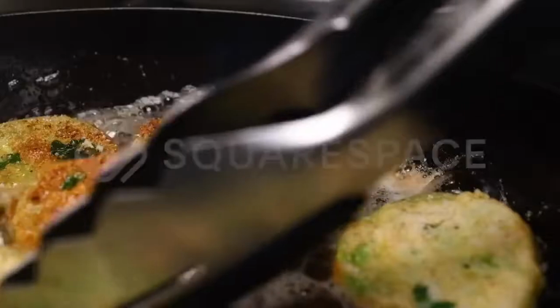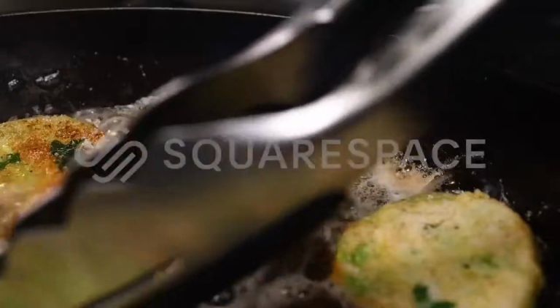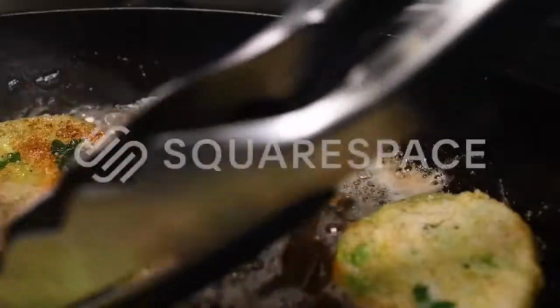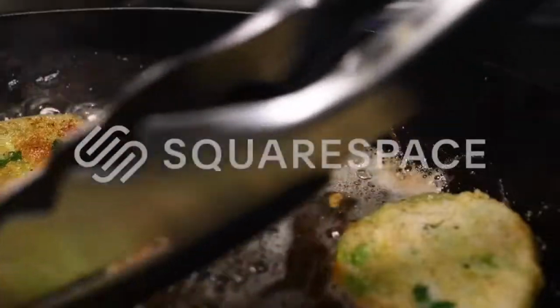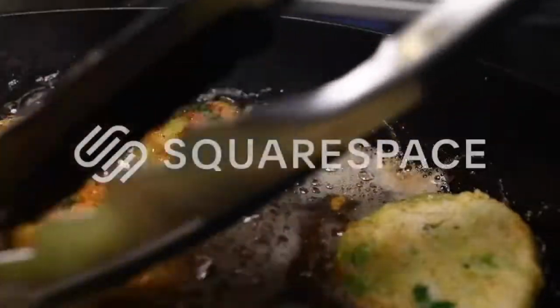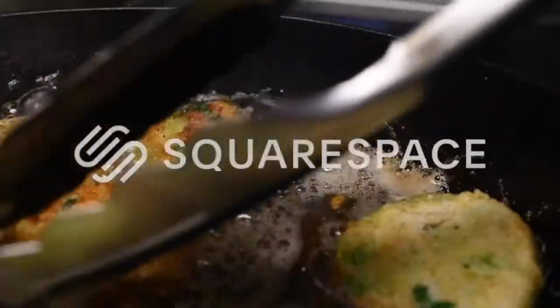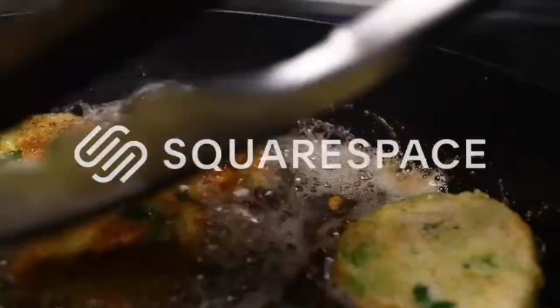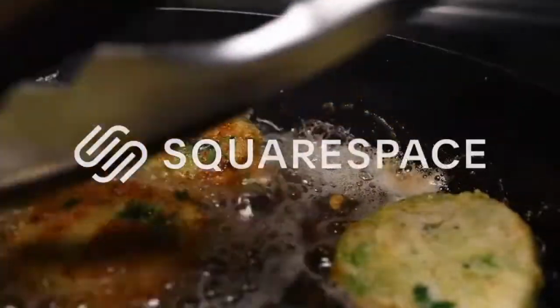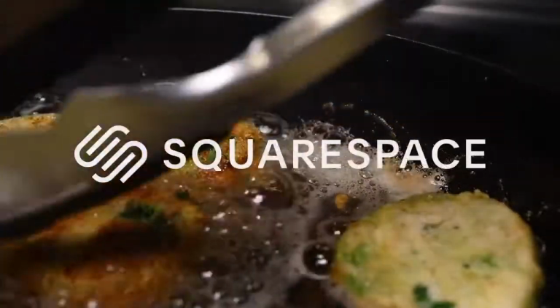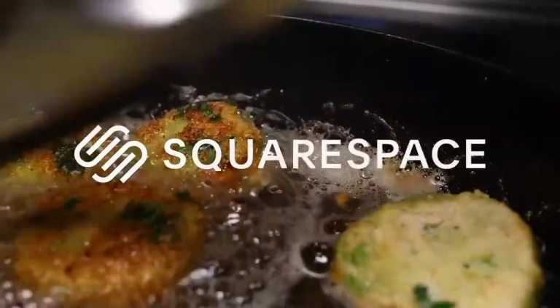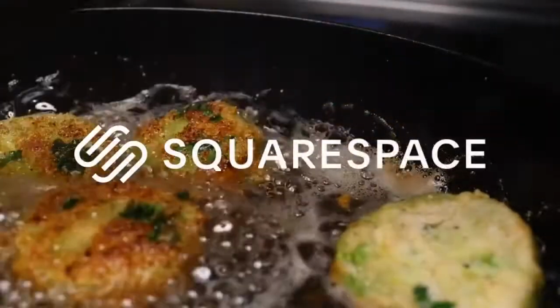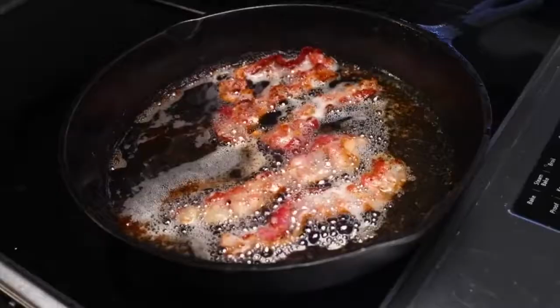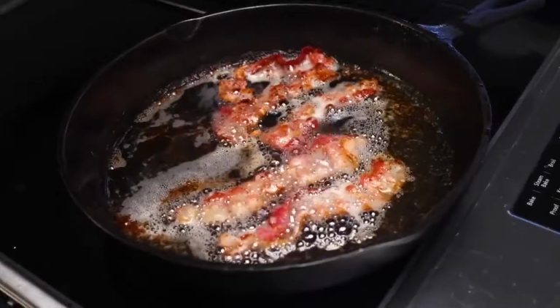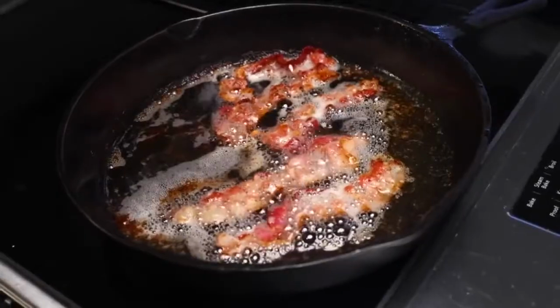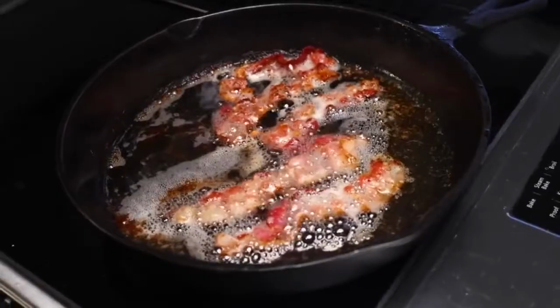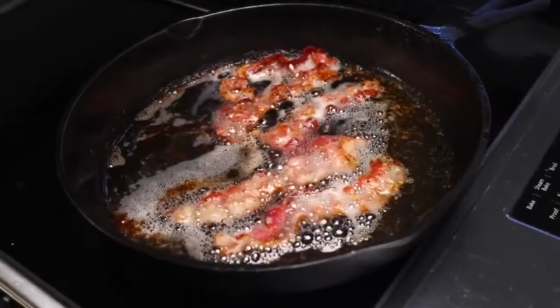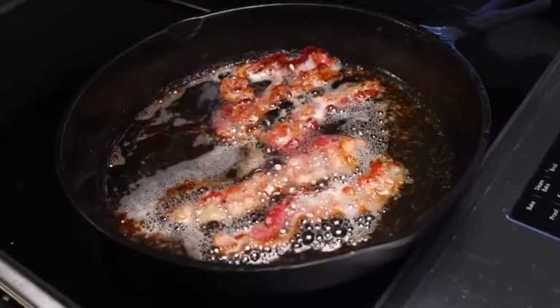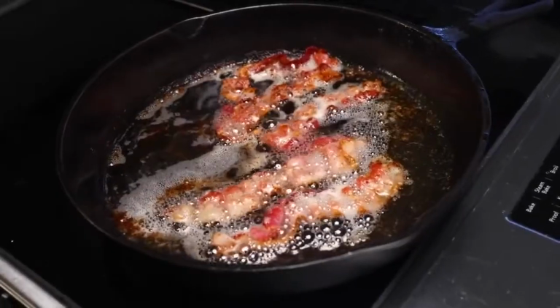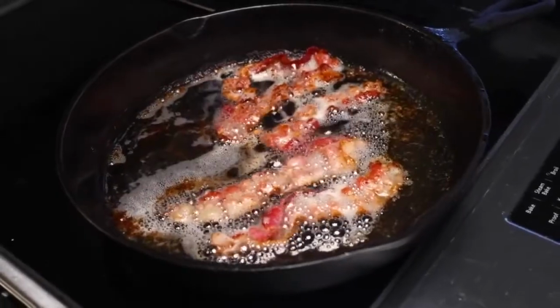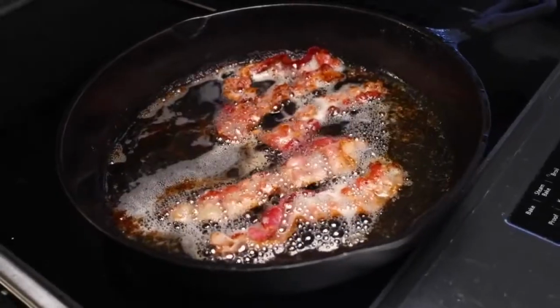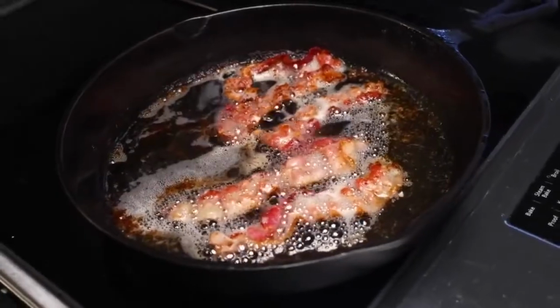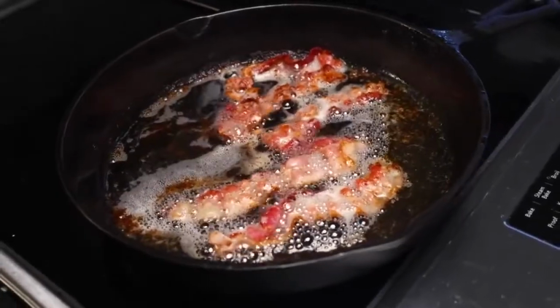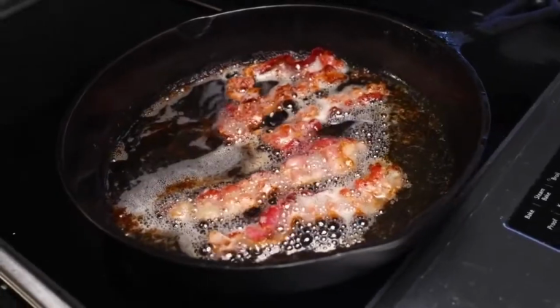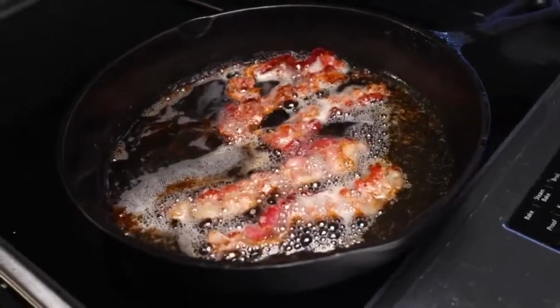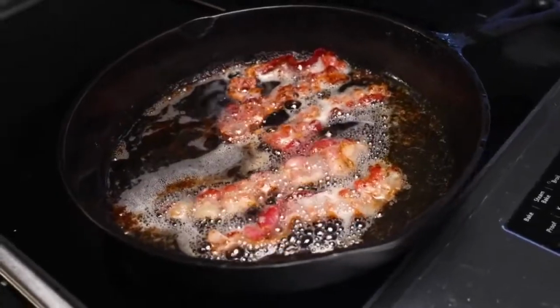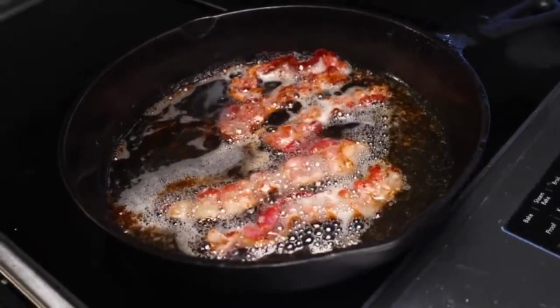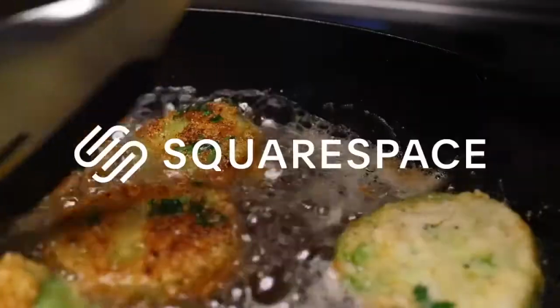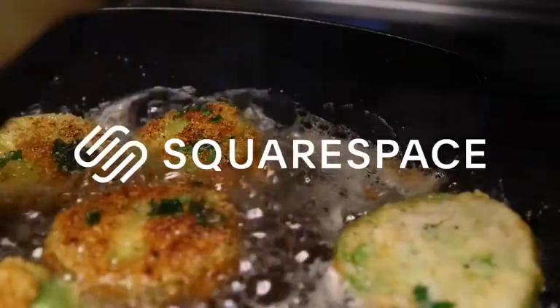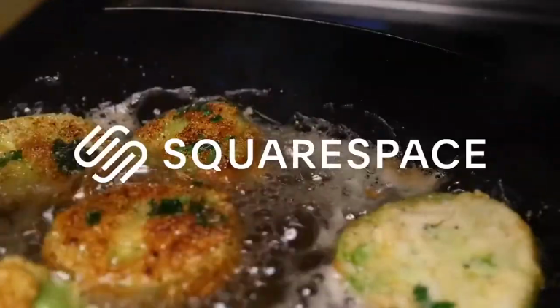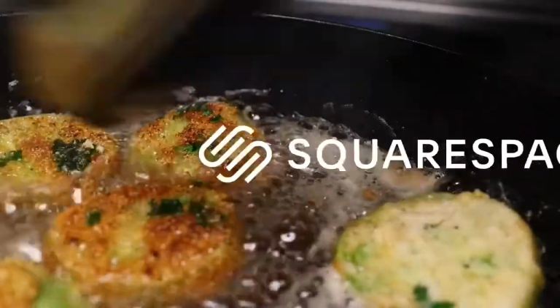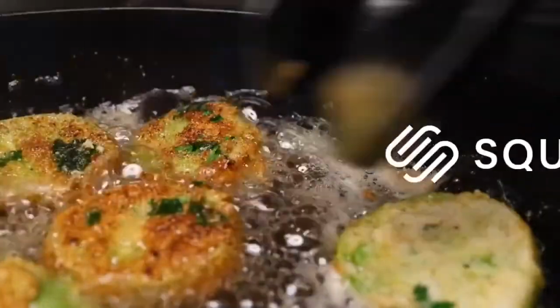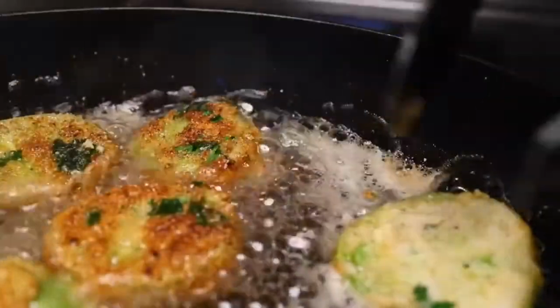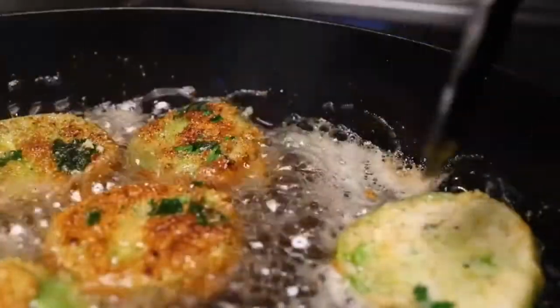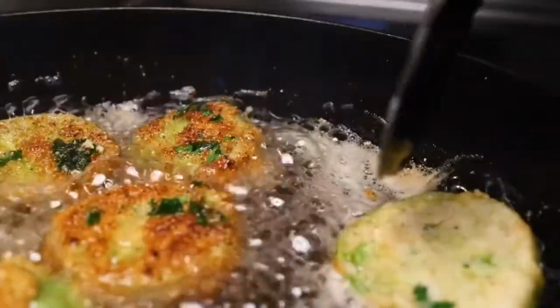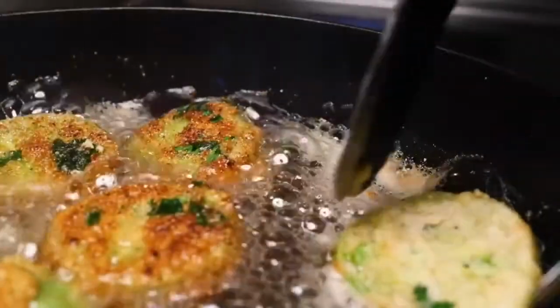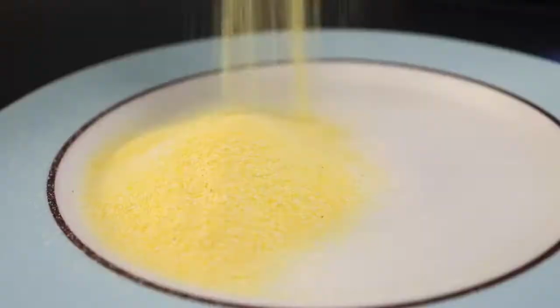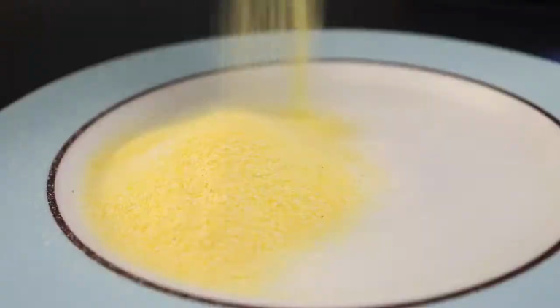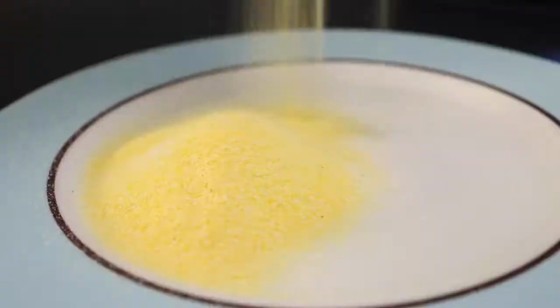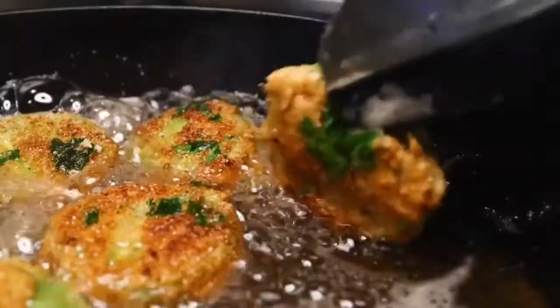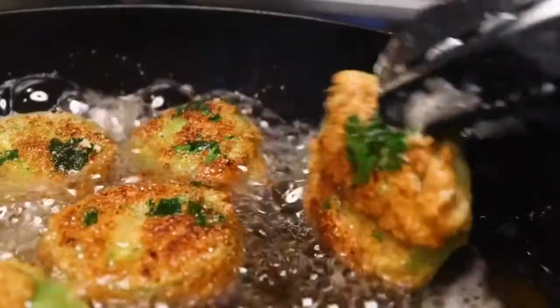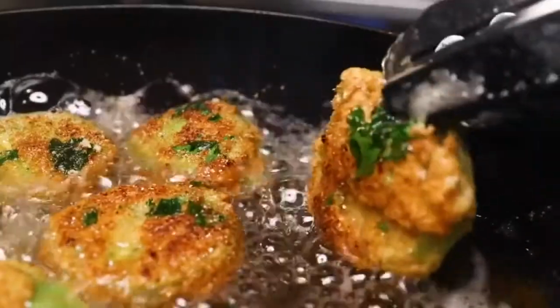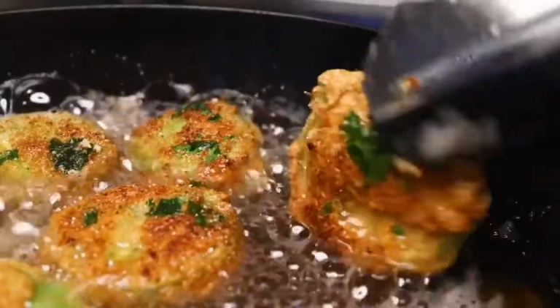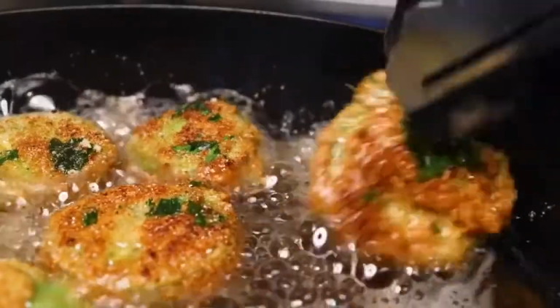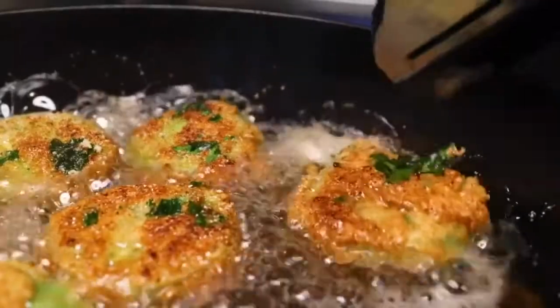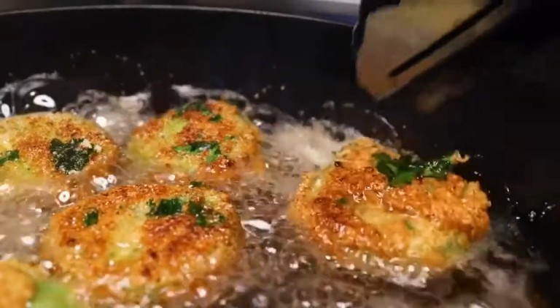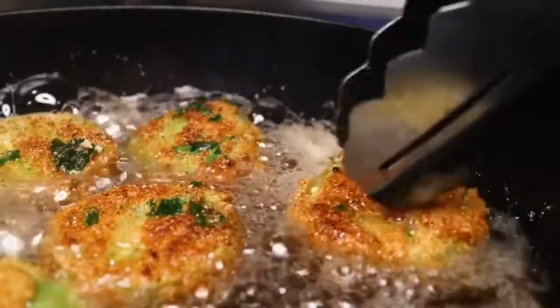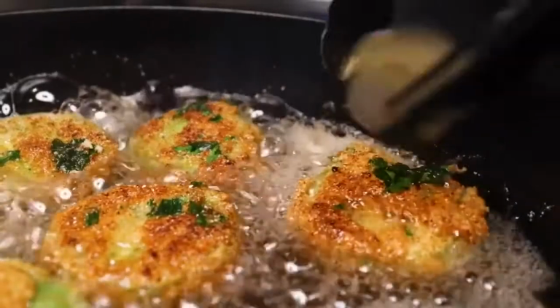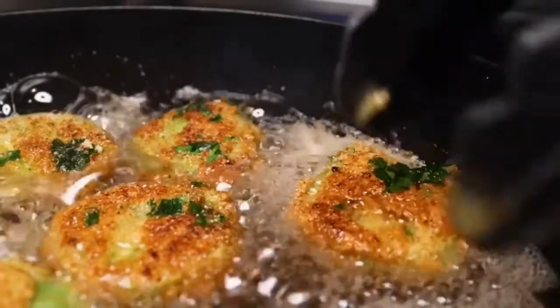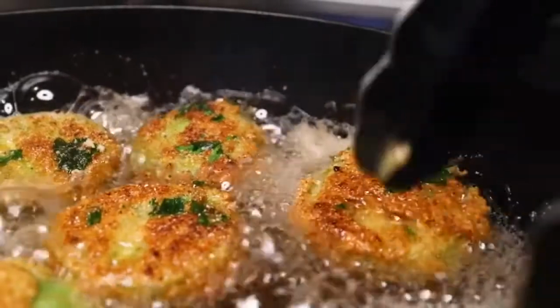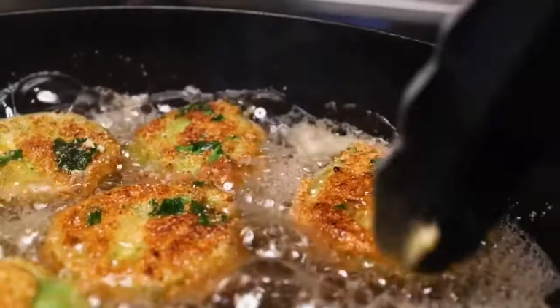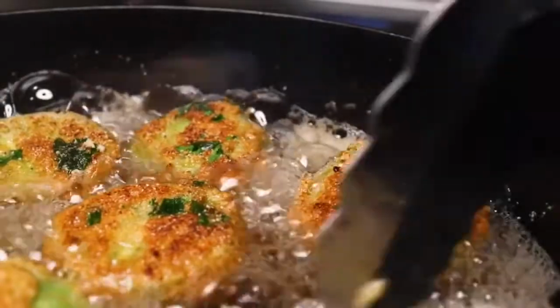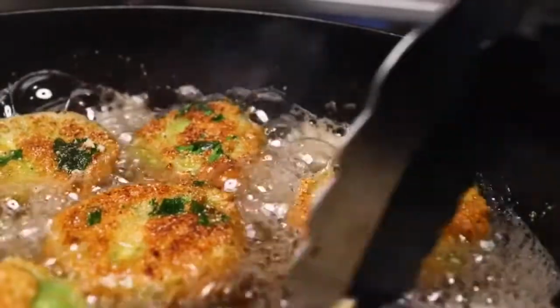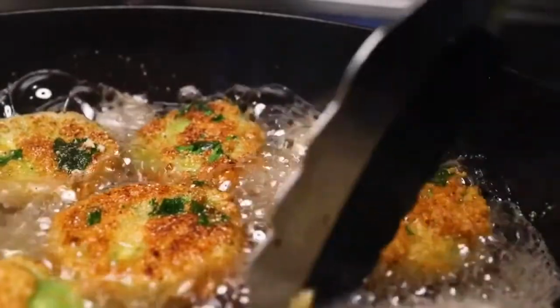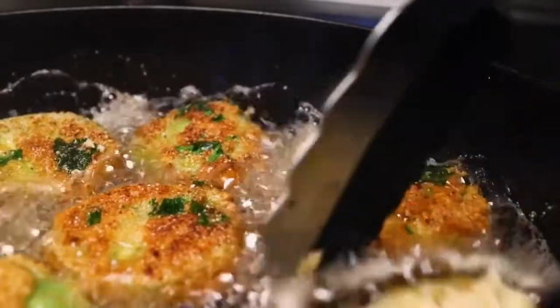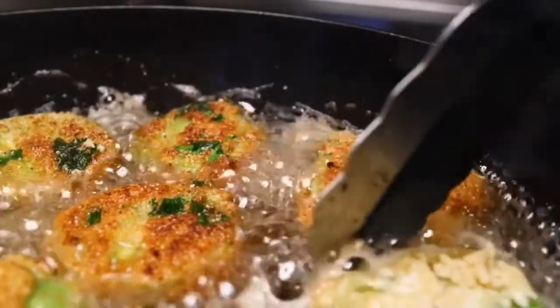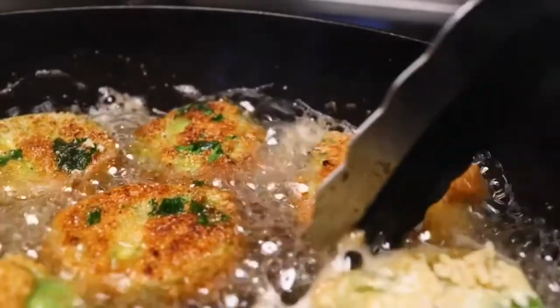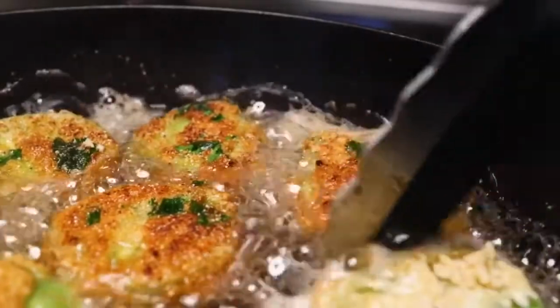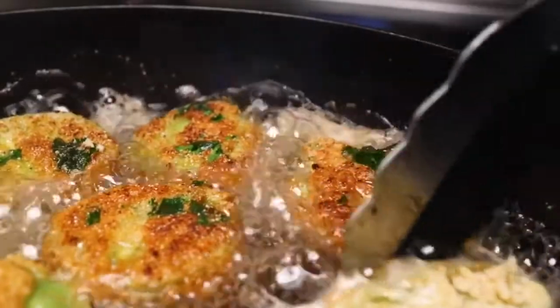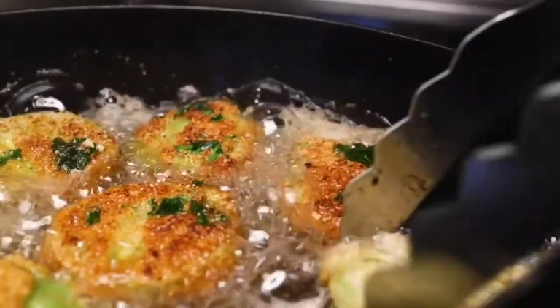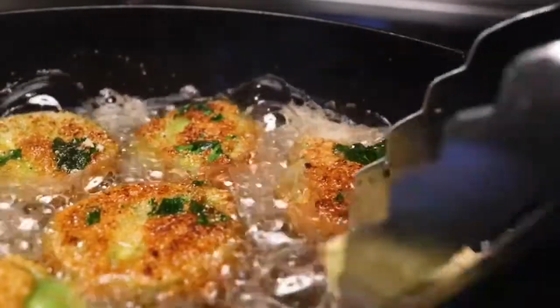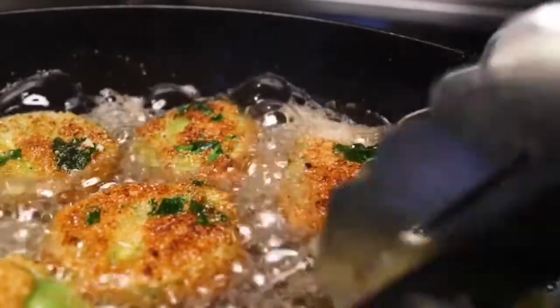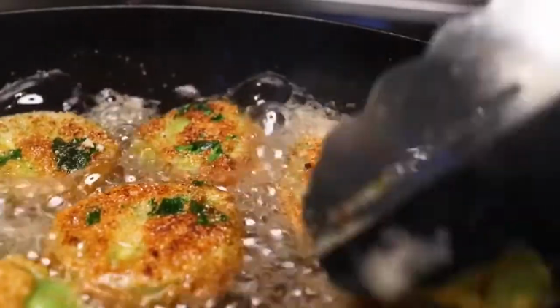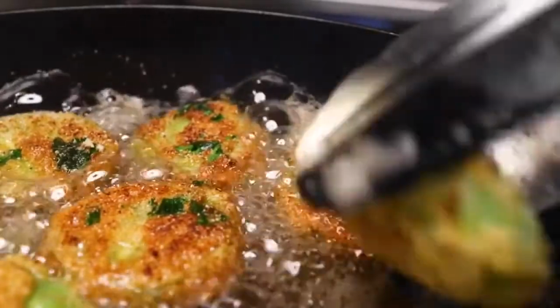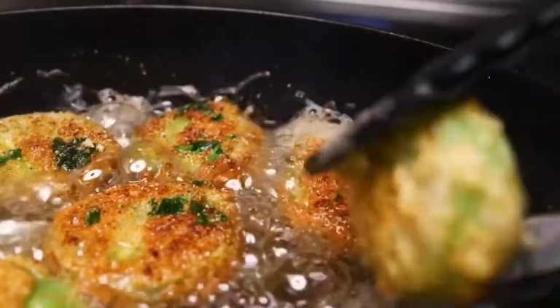This recipe is sponsored by Nice Salty Bacon Fat. Fried green tomatoes, people — if you're not familiar with the dish, it's exactly what it sounds like.